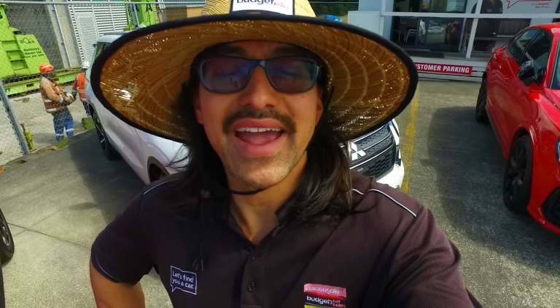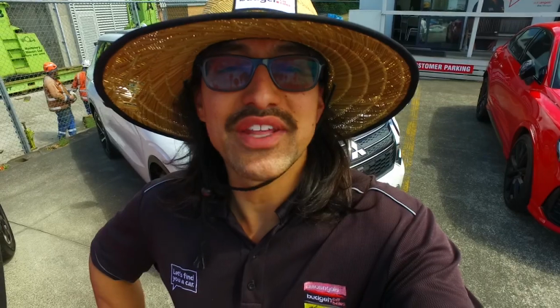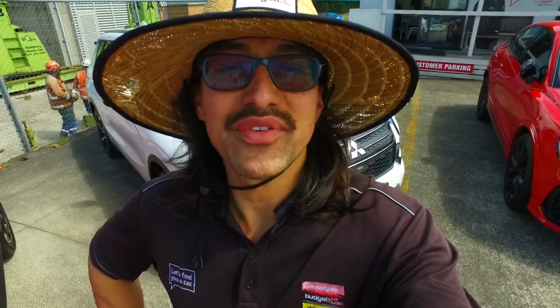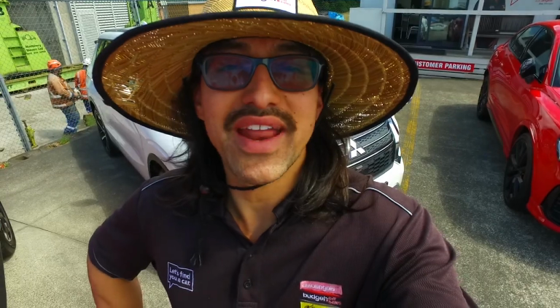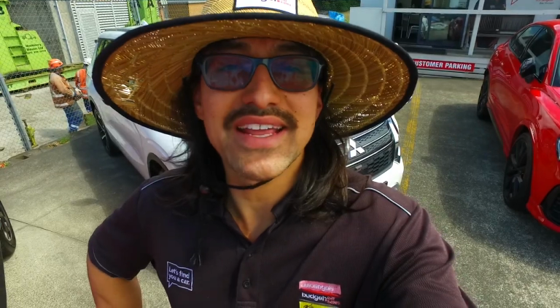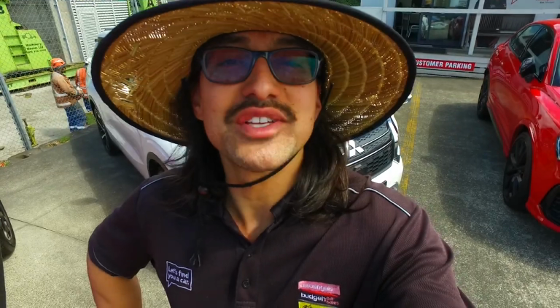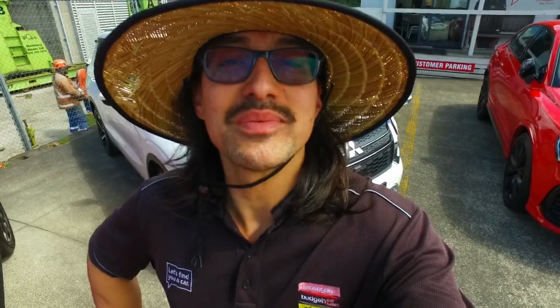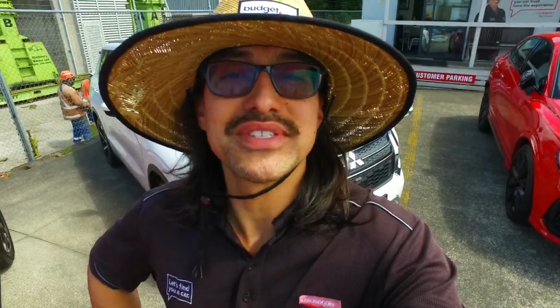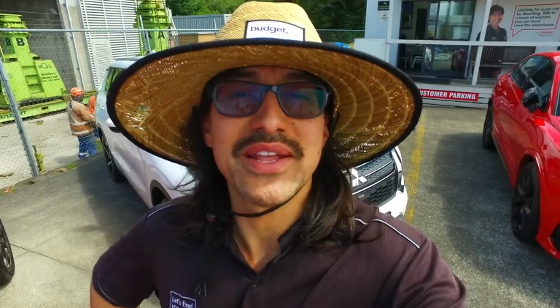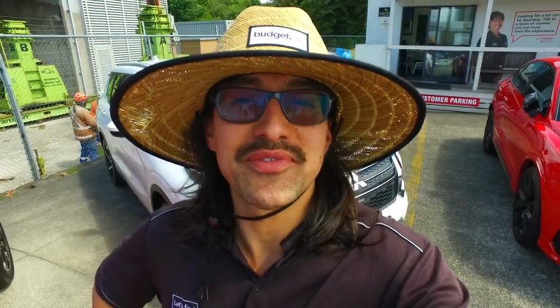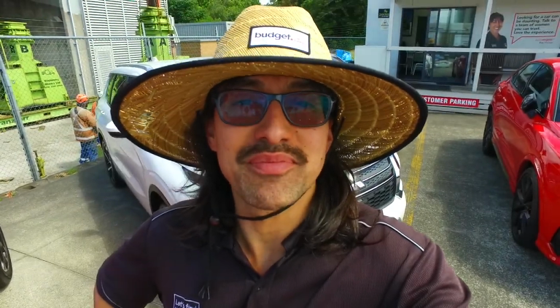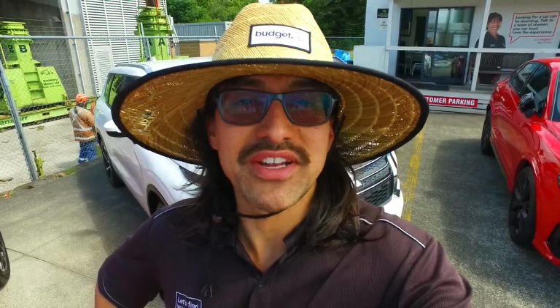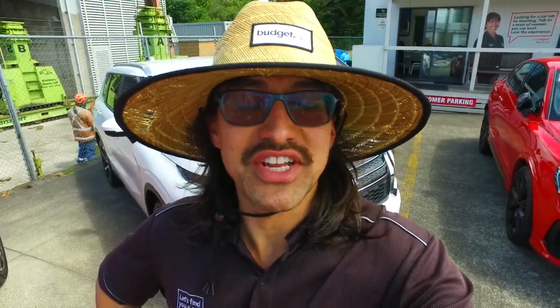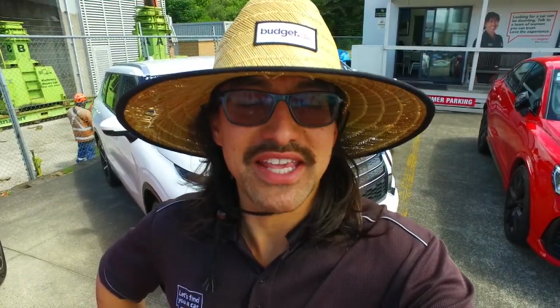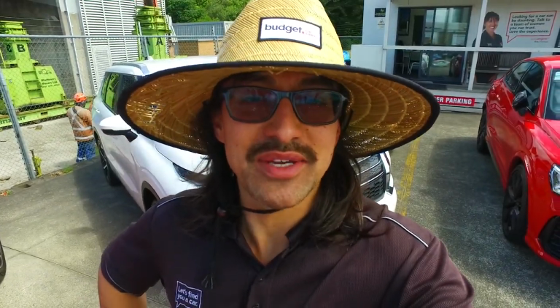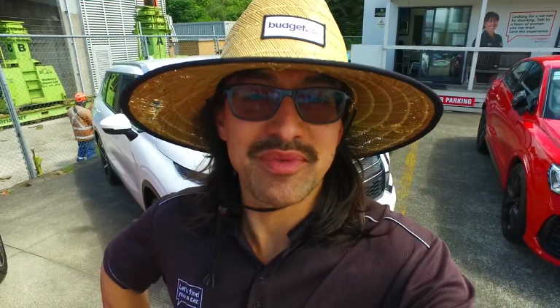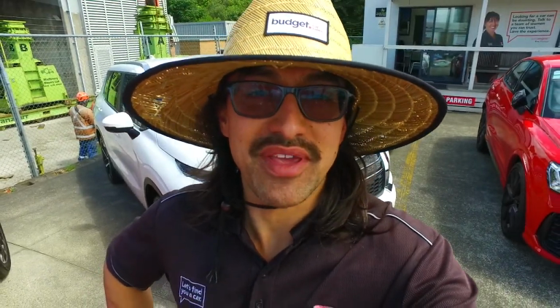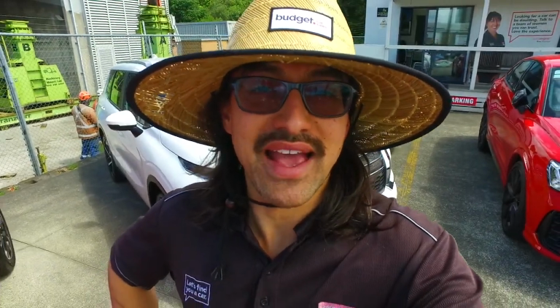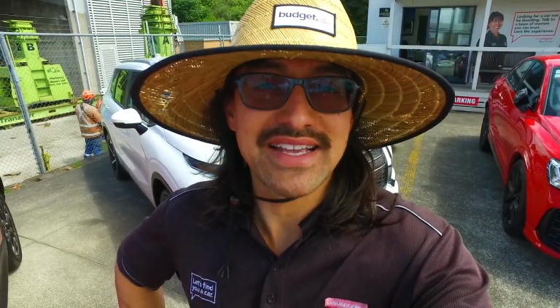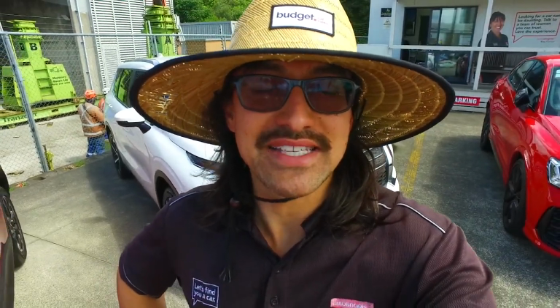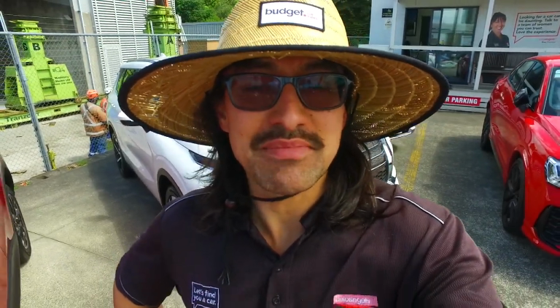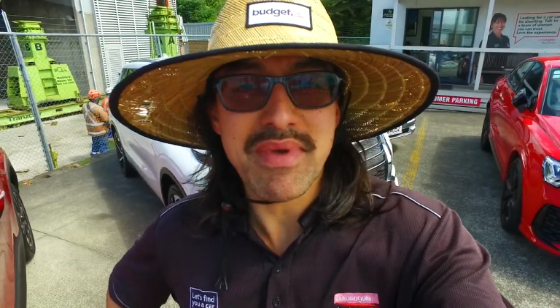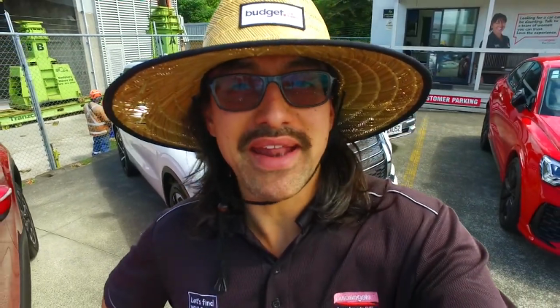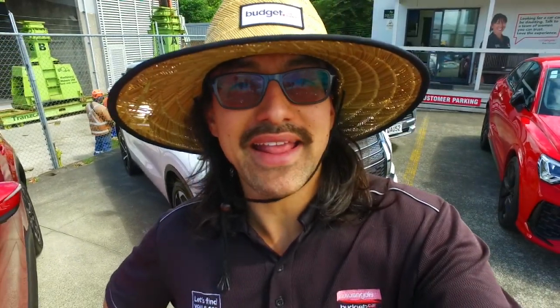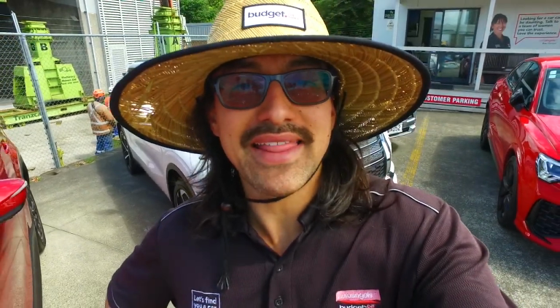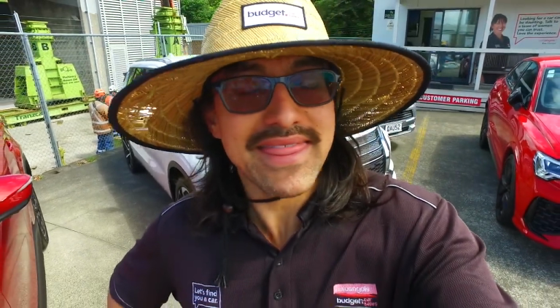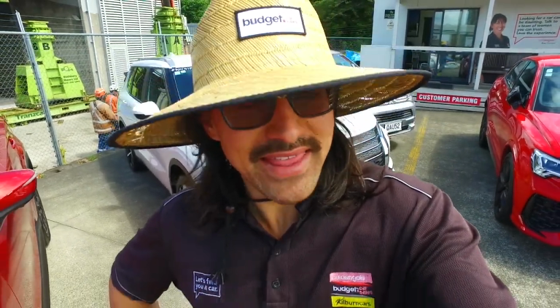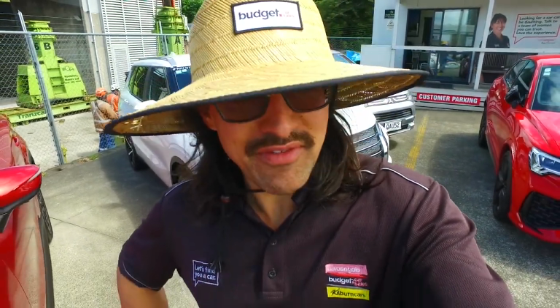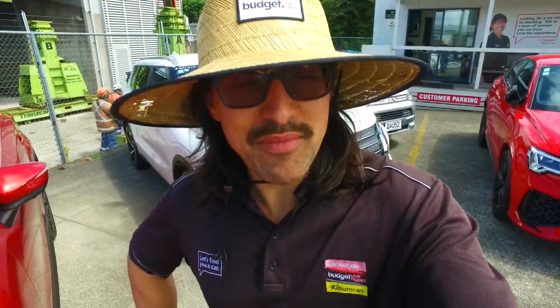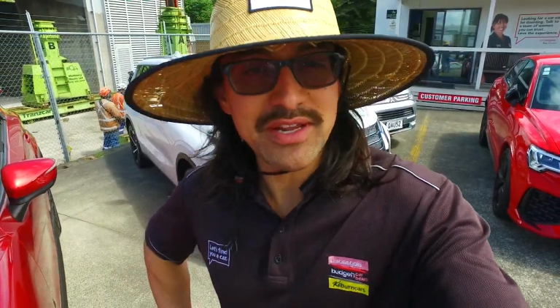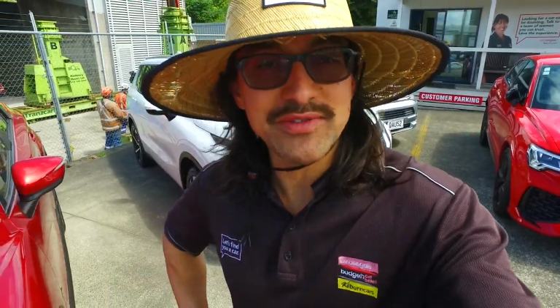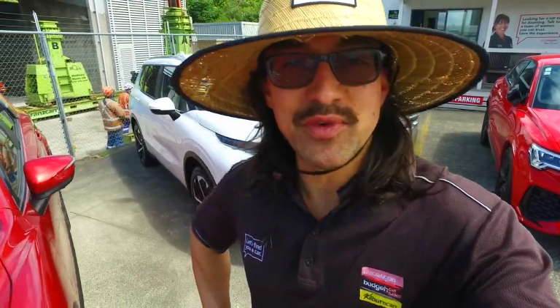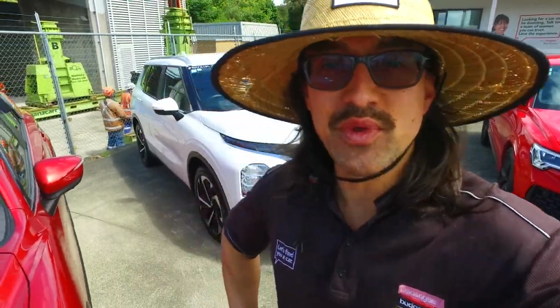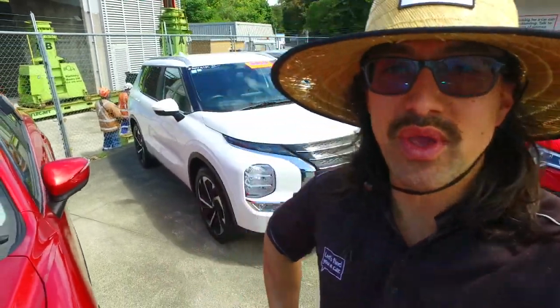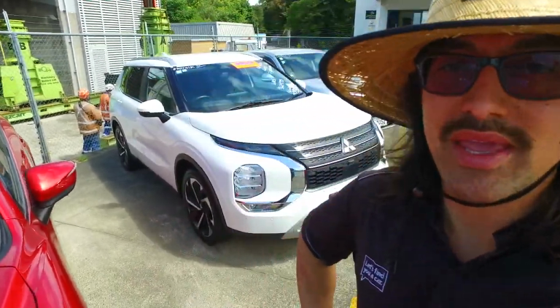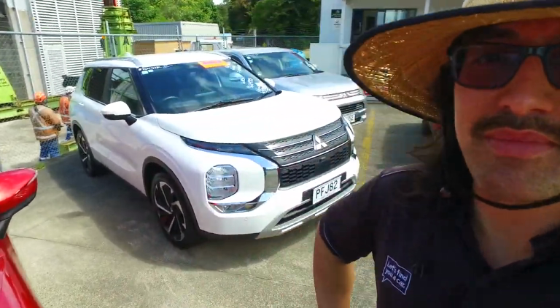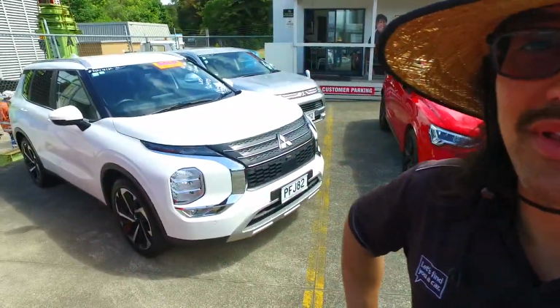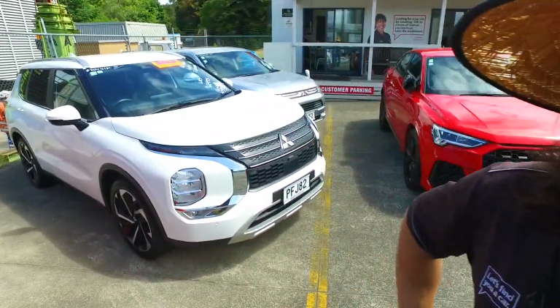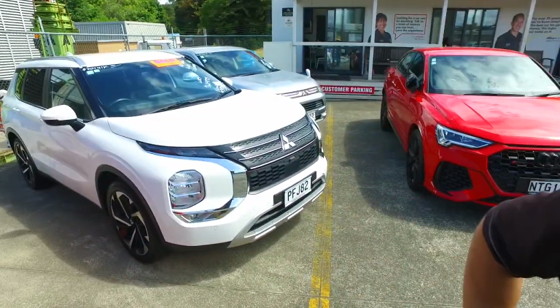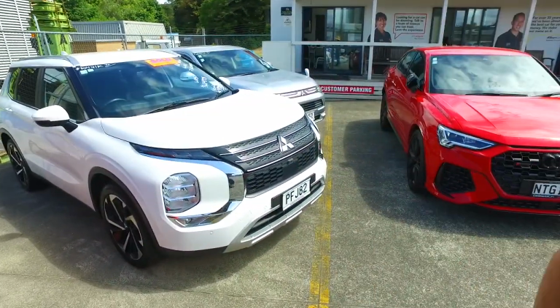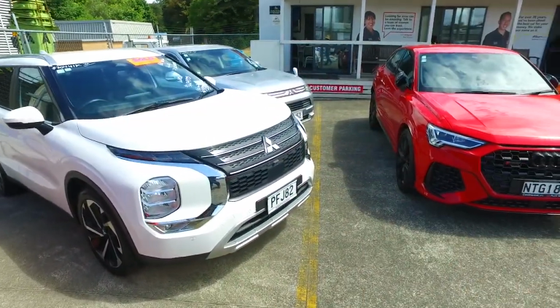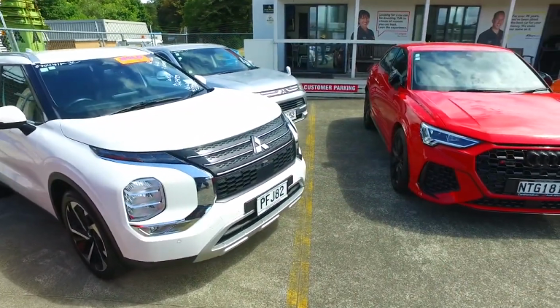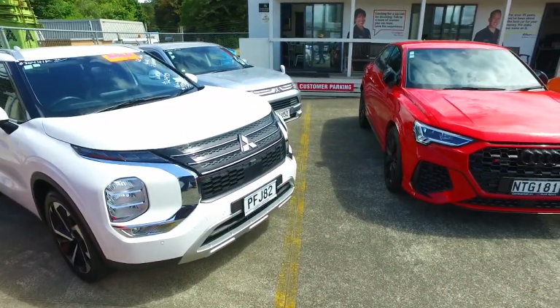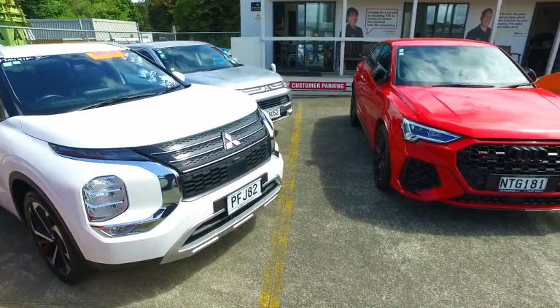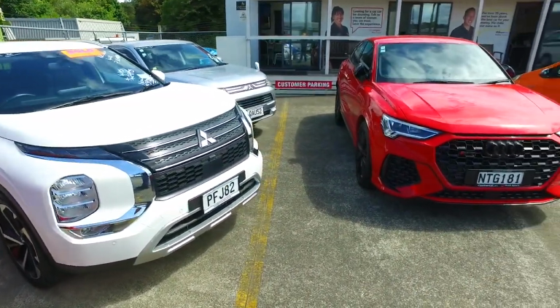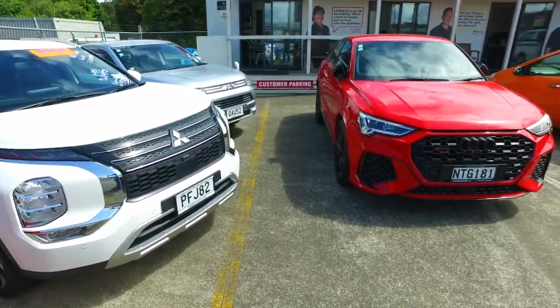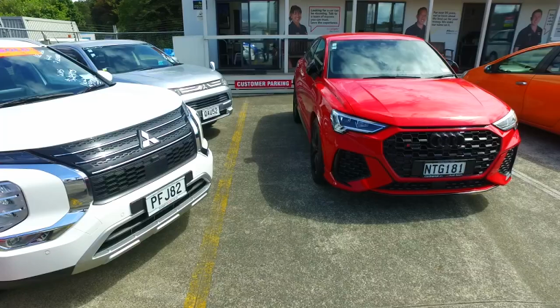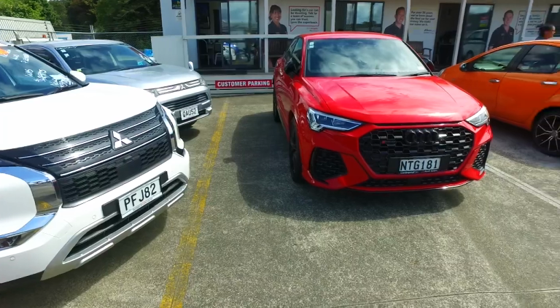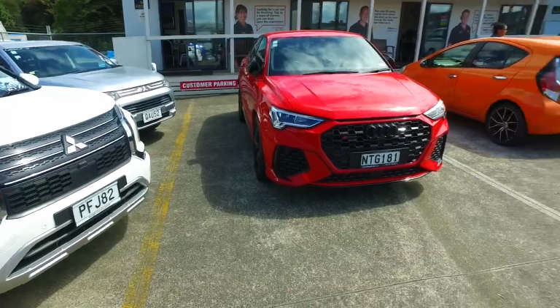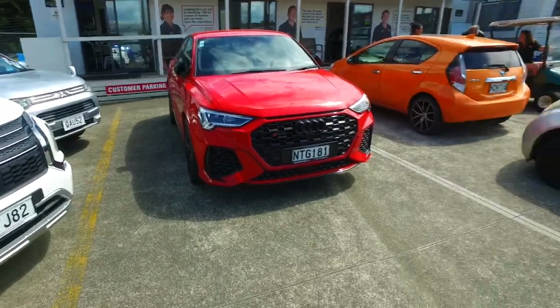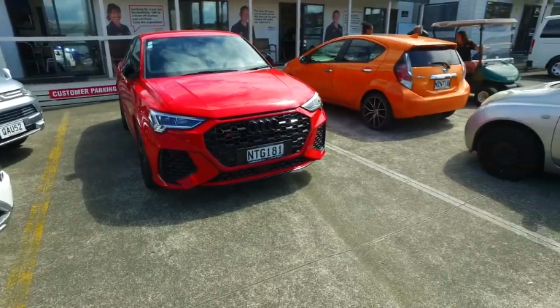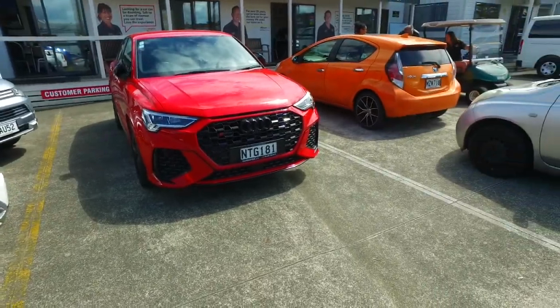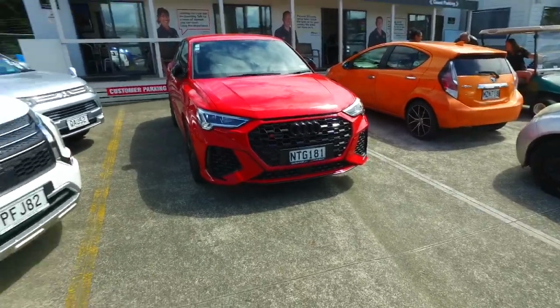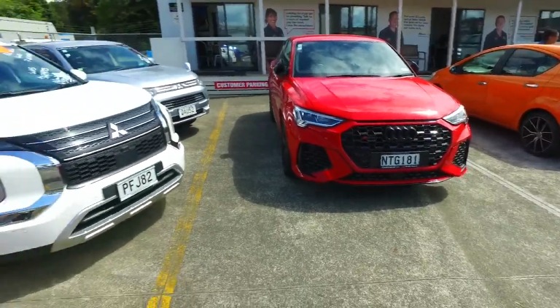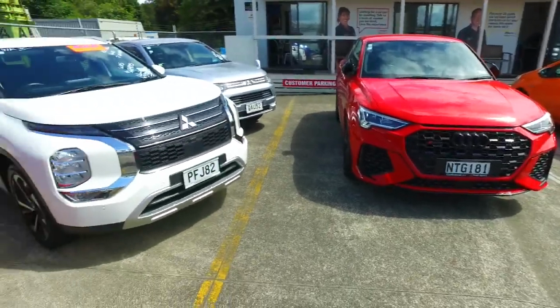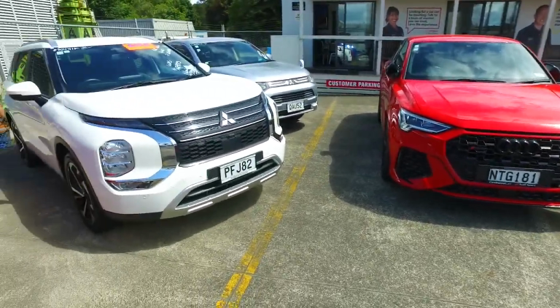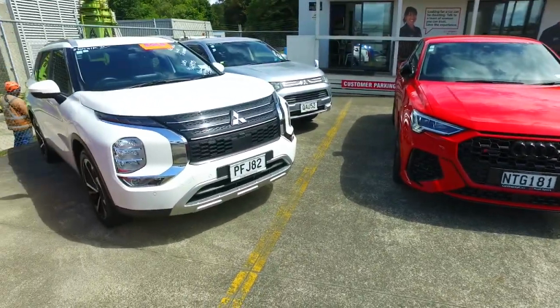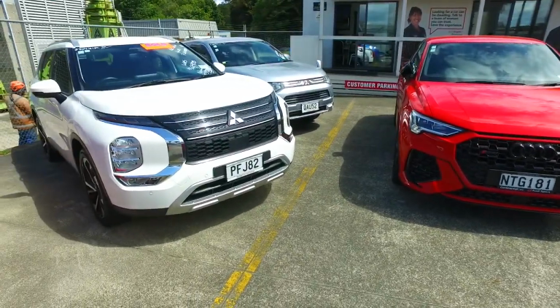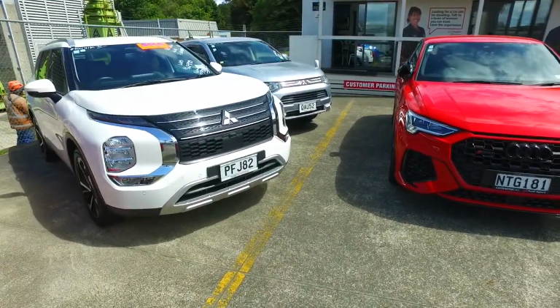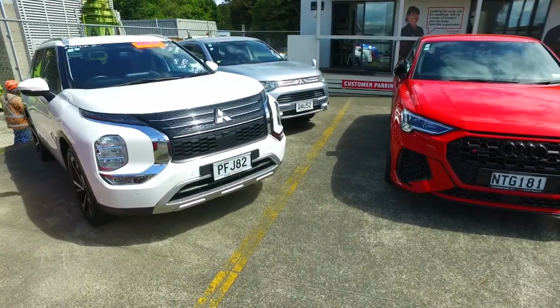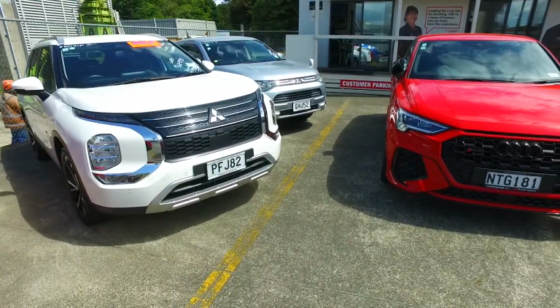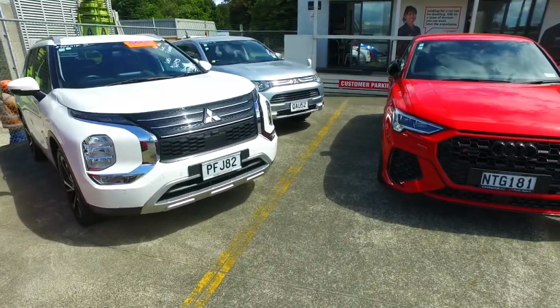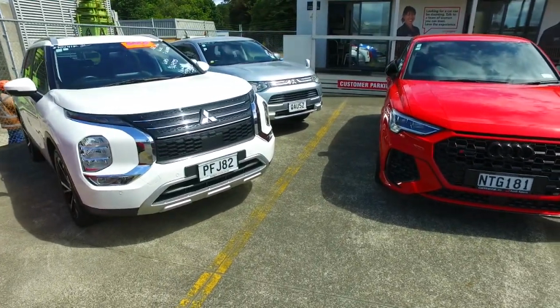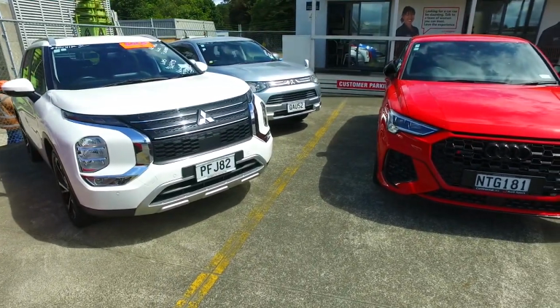Hey there Rene, Thompson here from Budget and Kelping Cars in Namica. Thank you very much for your email inquiry in regards to one of our Mitsubishi LNs right here.